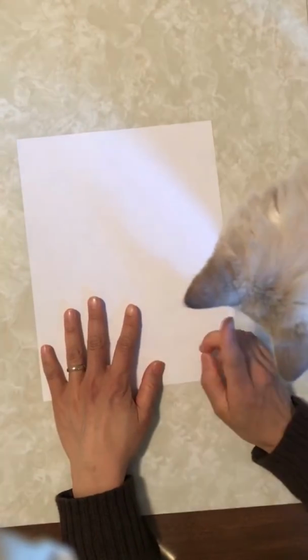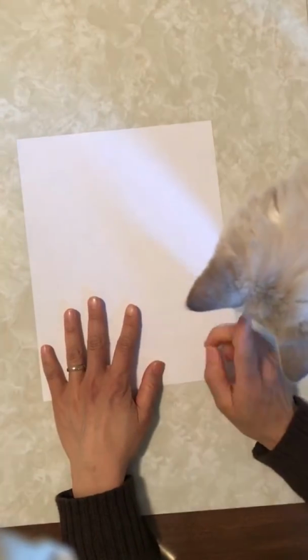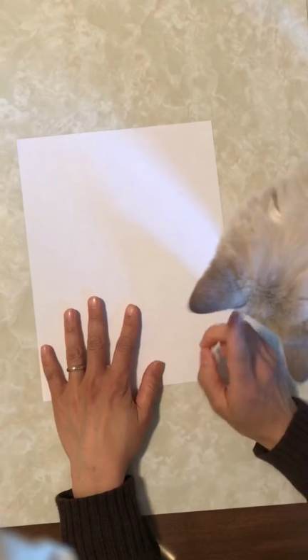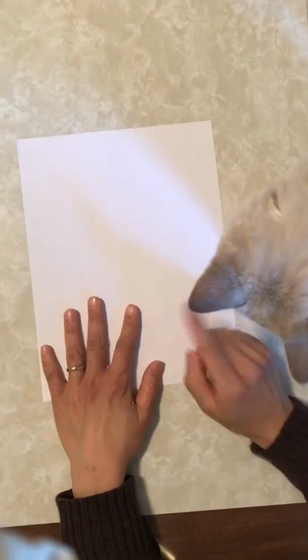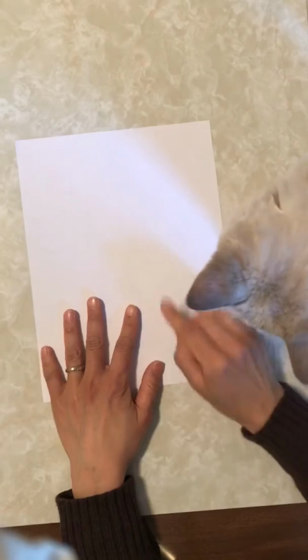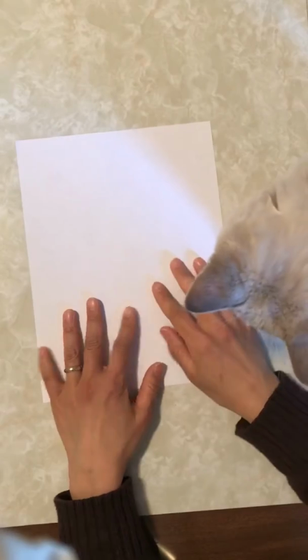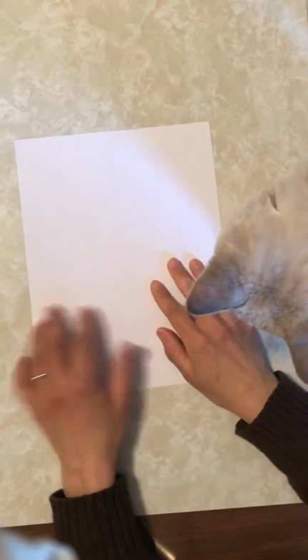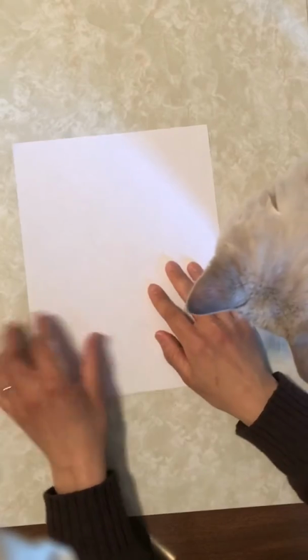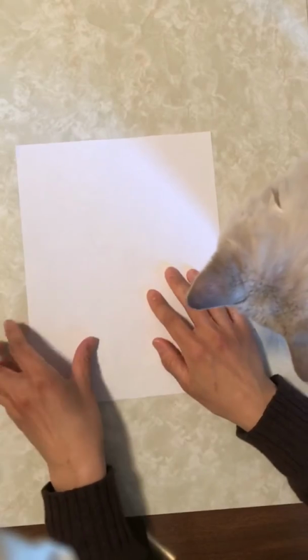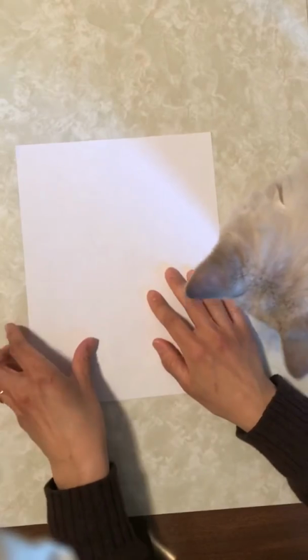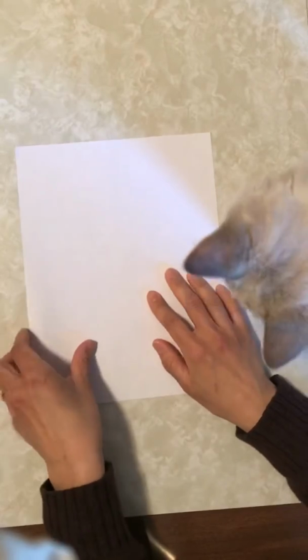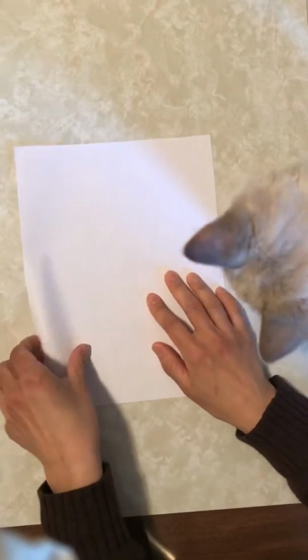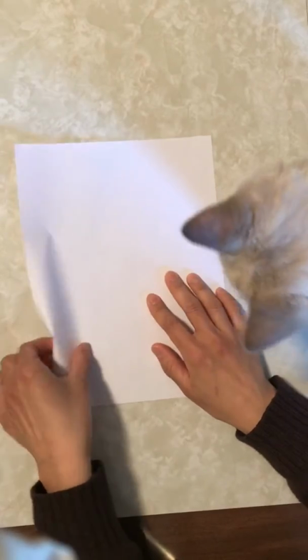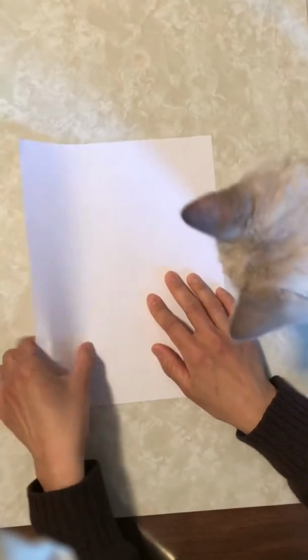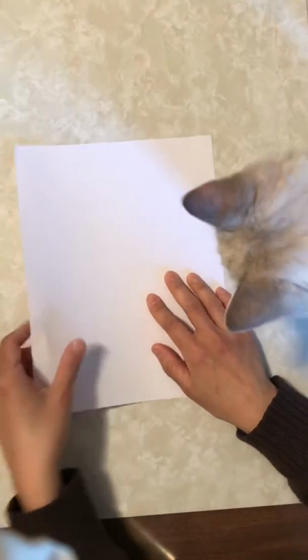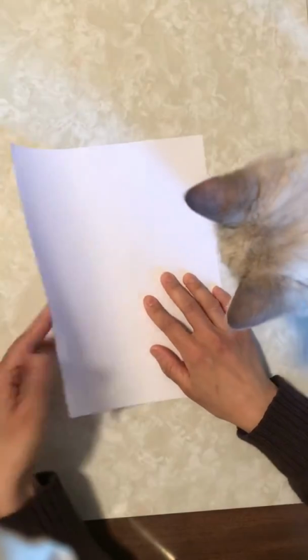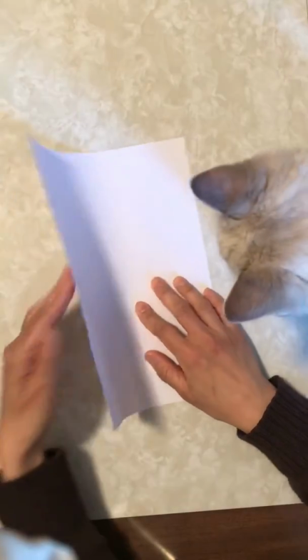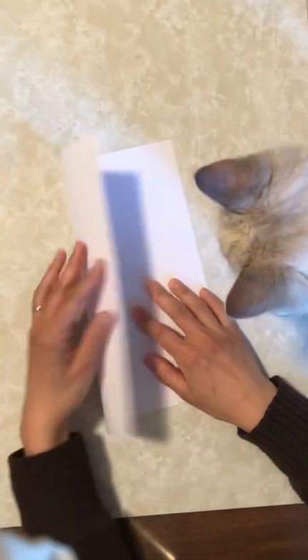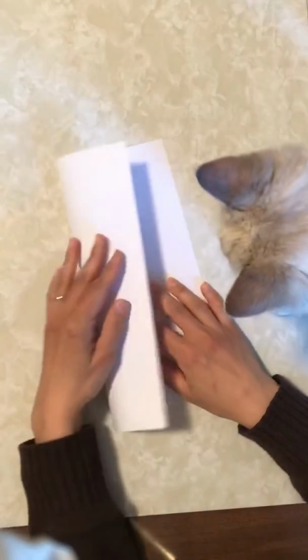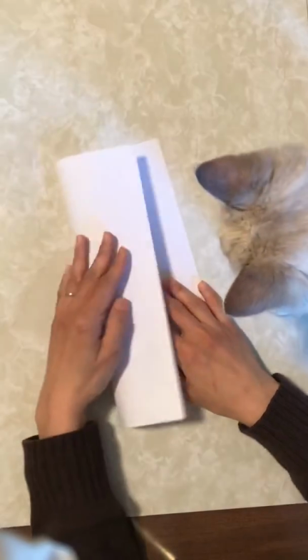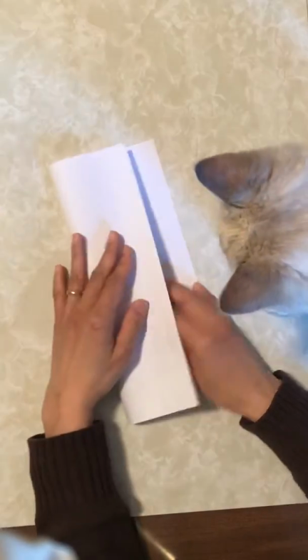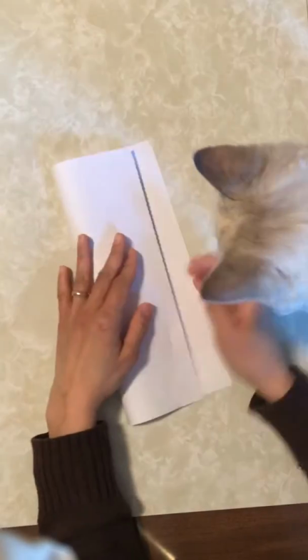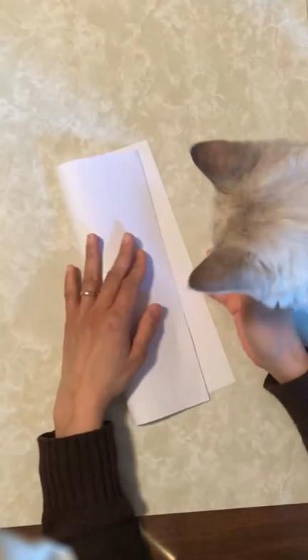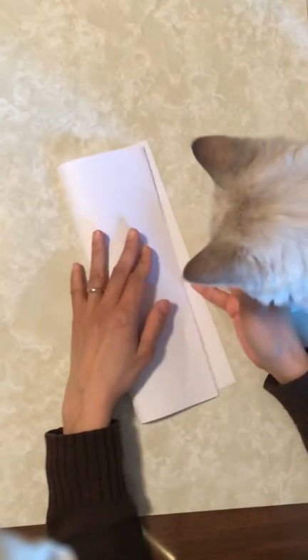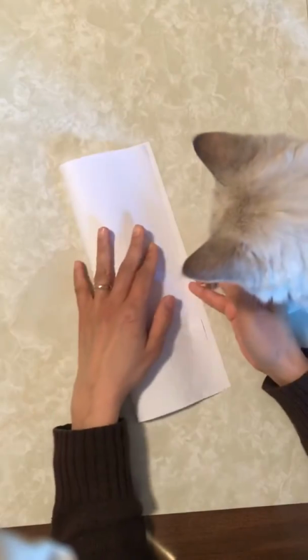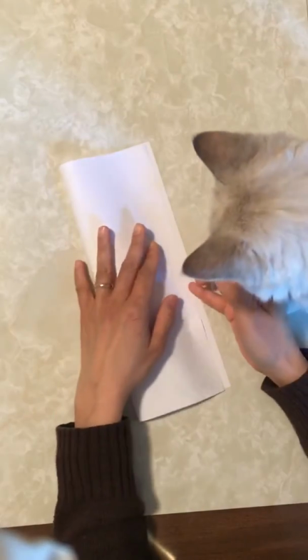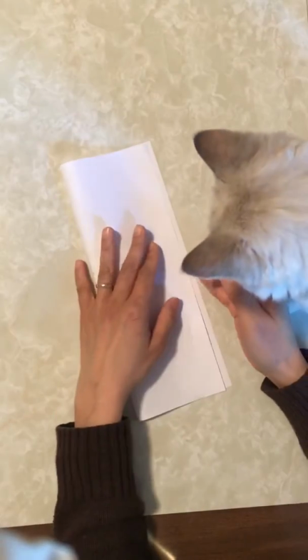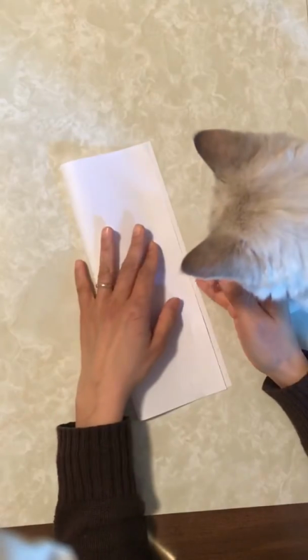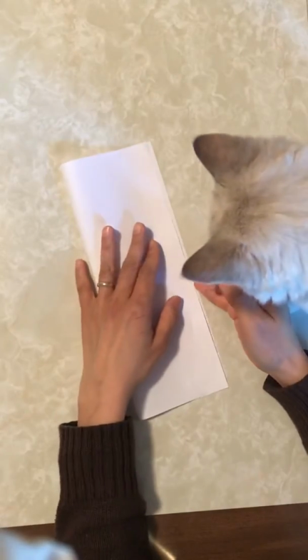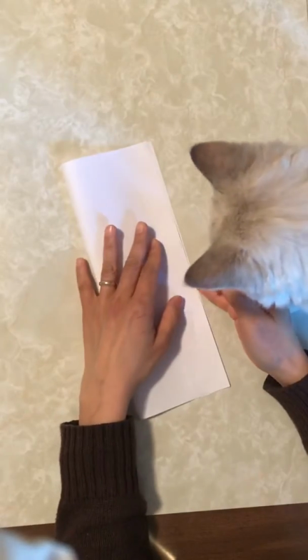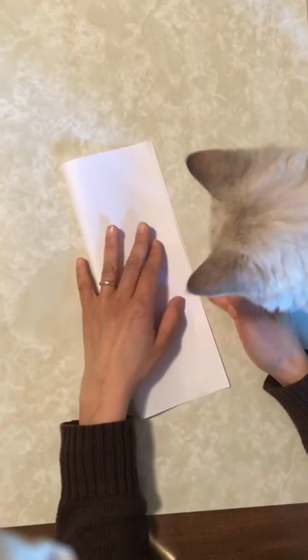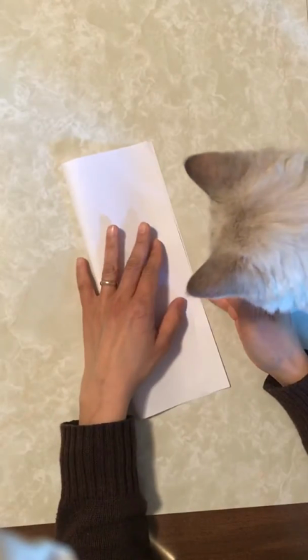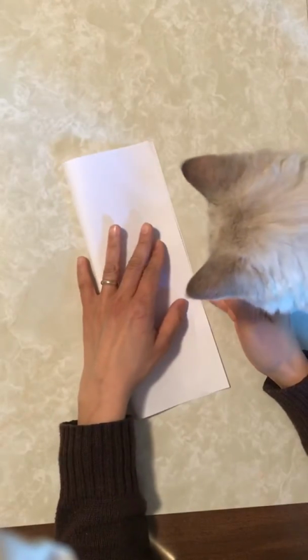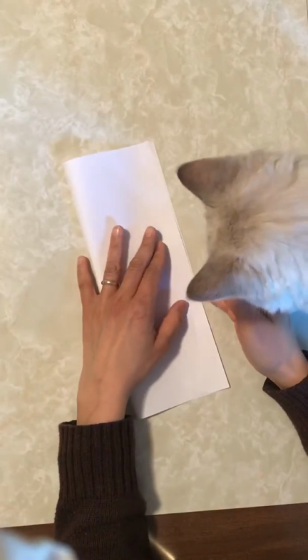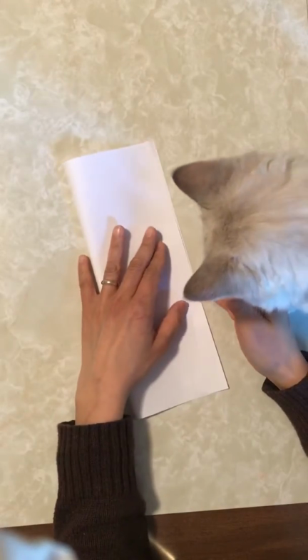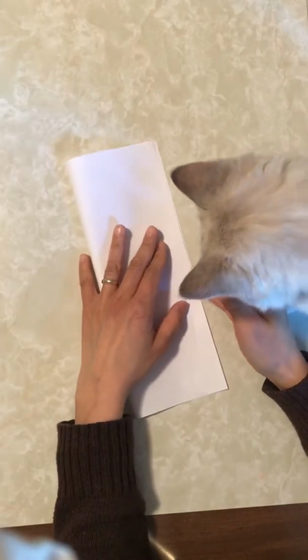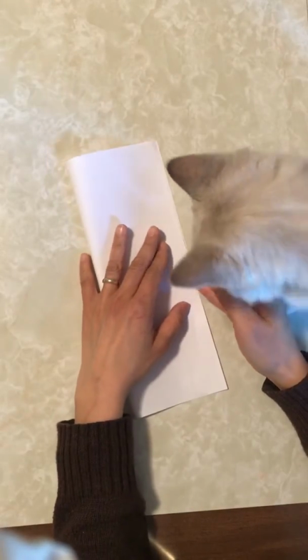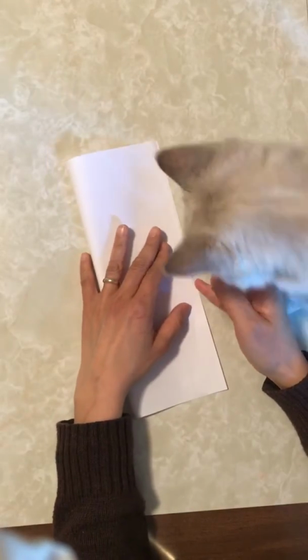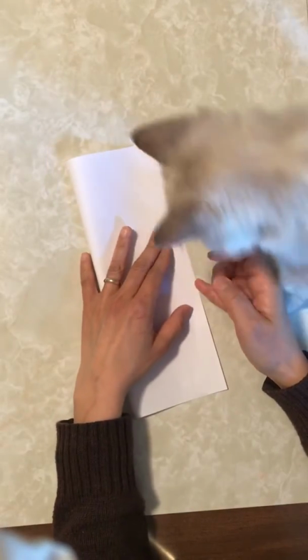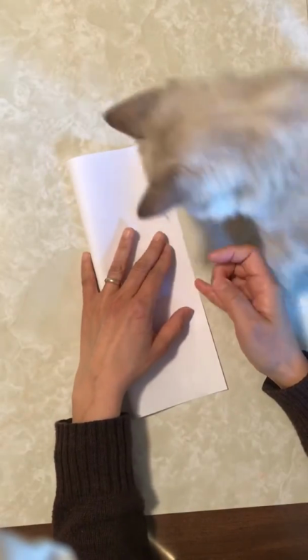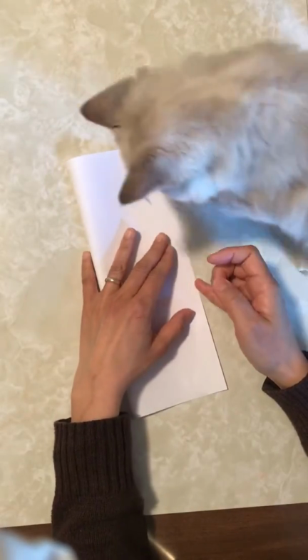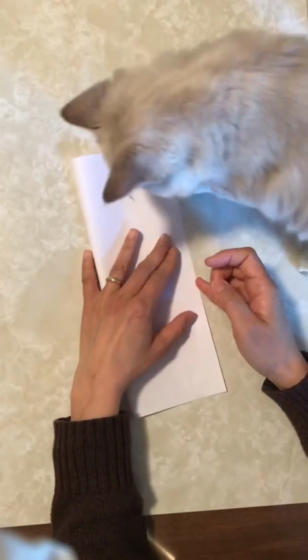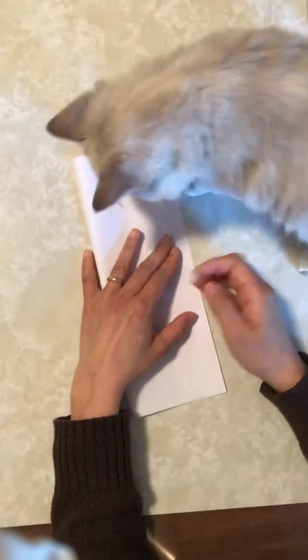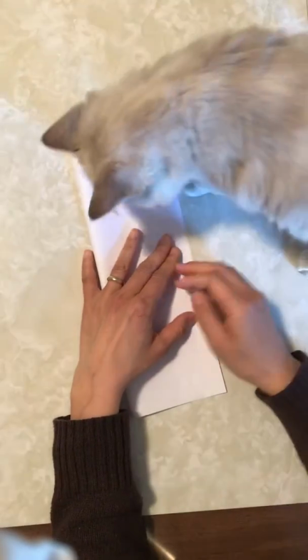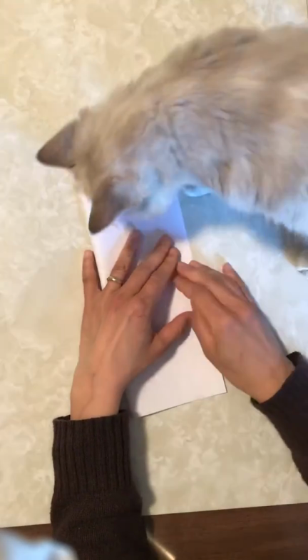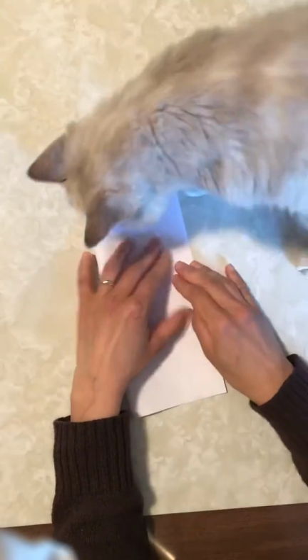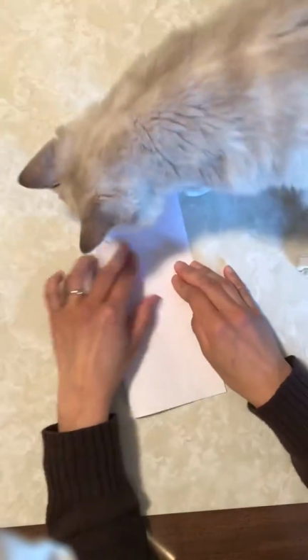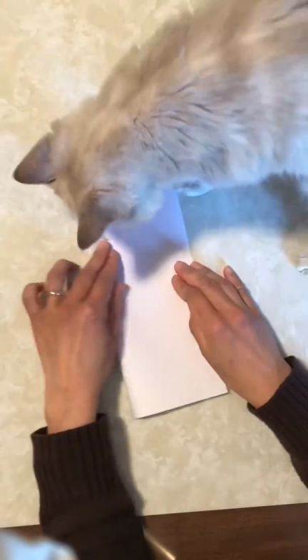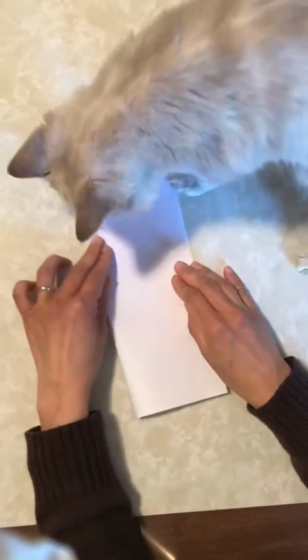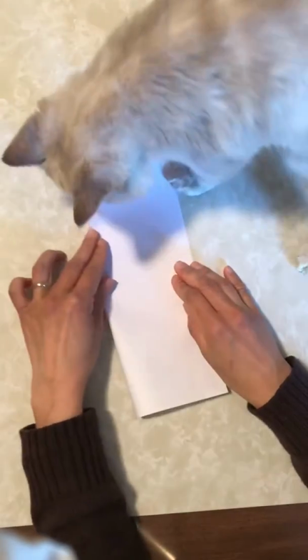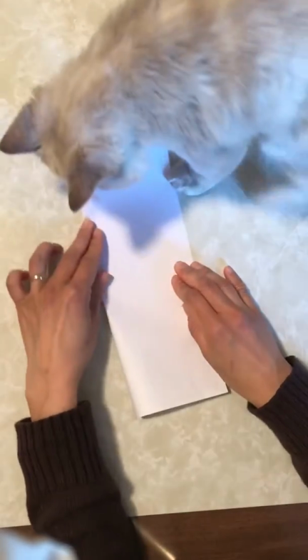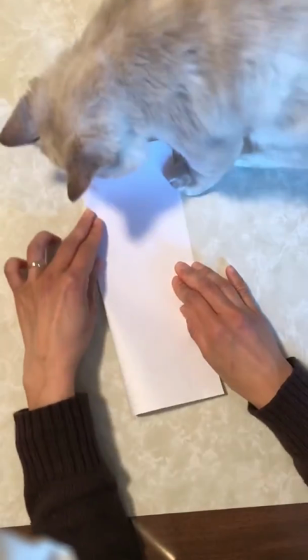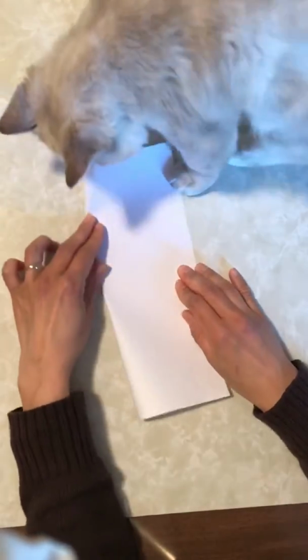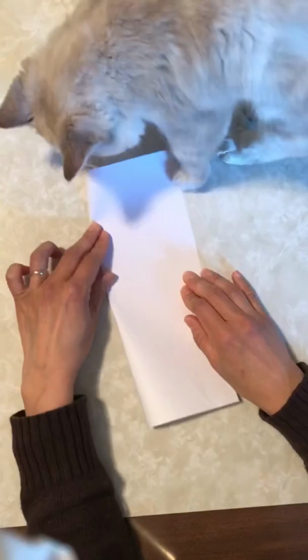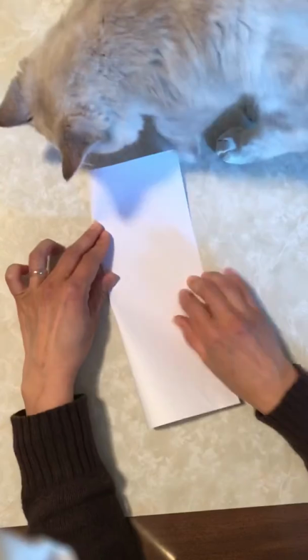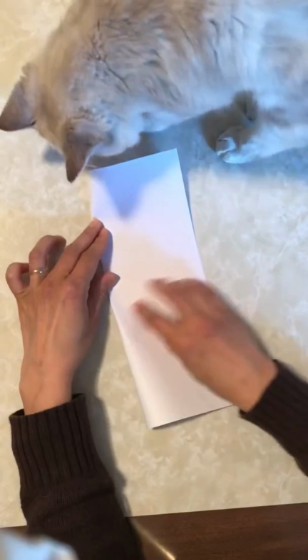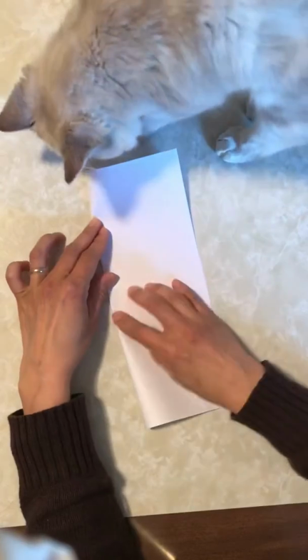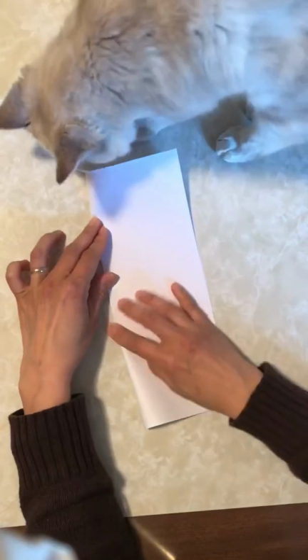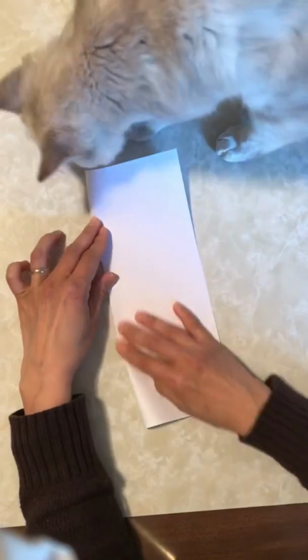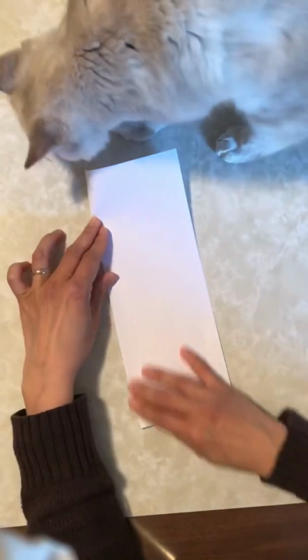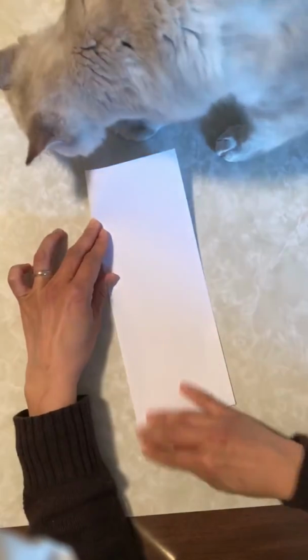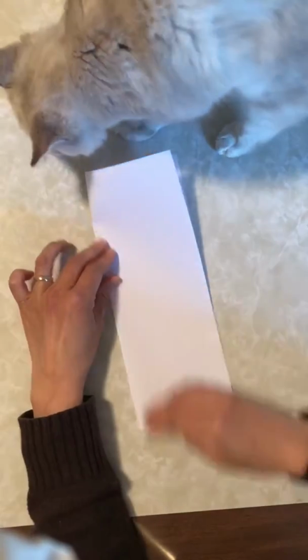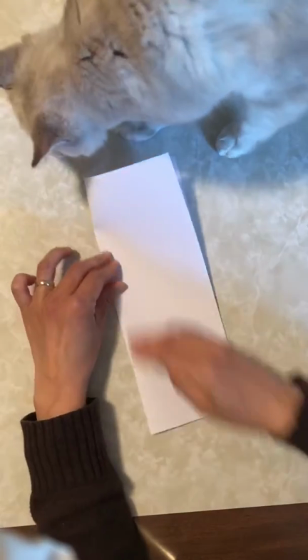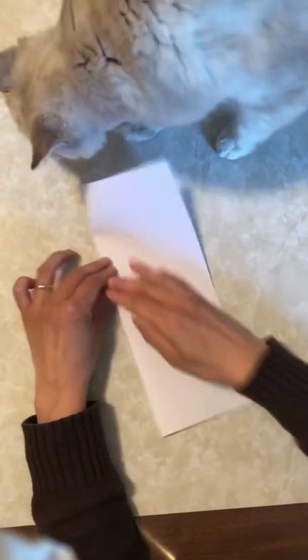Okay, Zero, first we're gonna fold in half like this. Can you help me? Thank you! Good job!